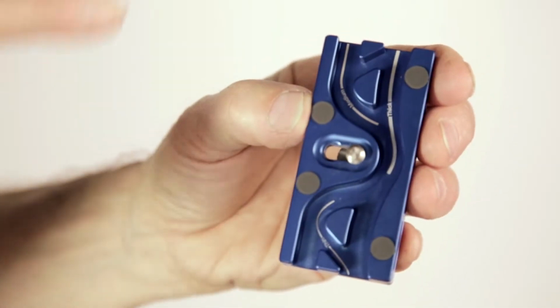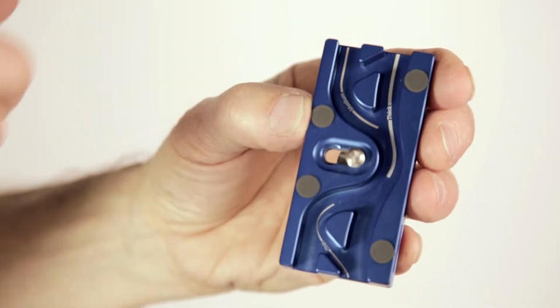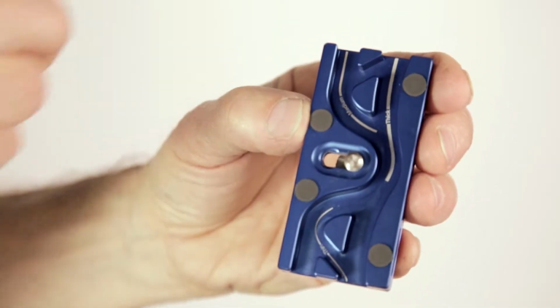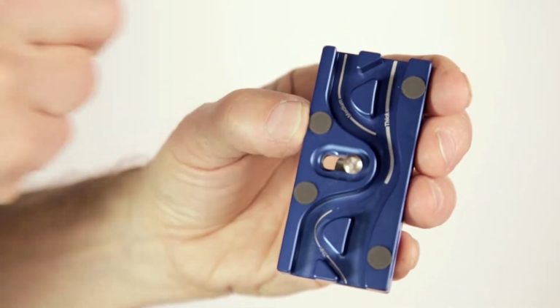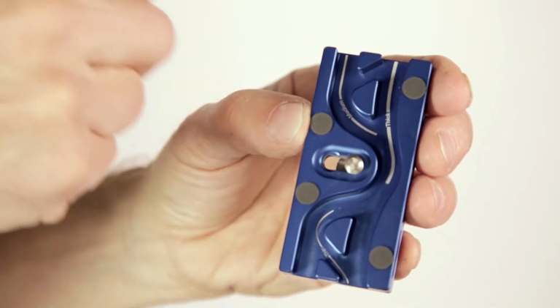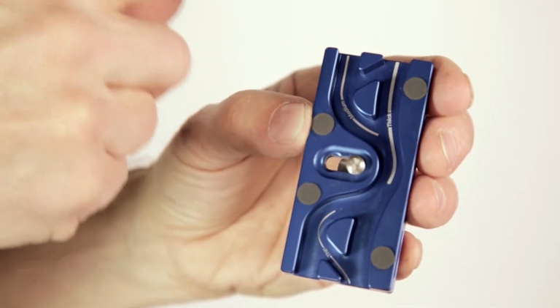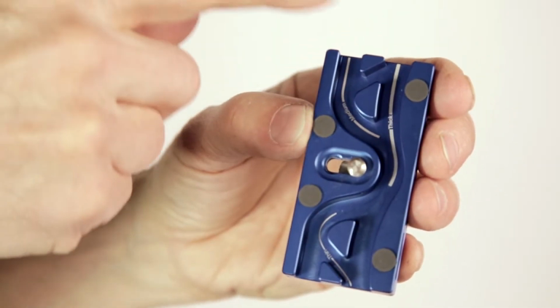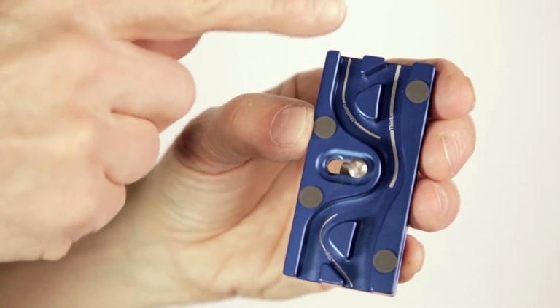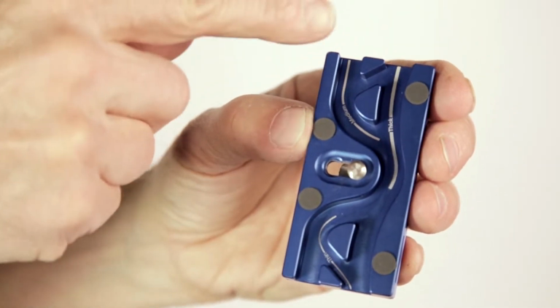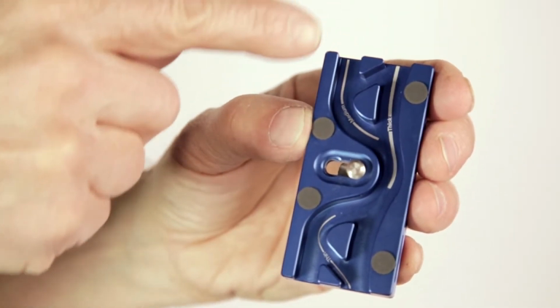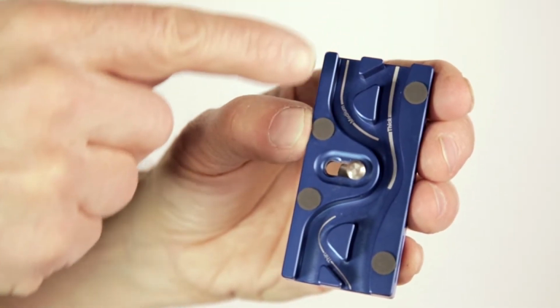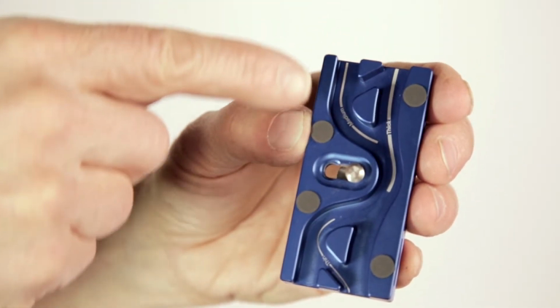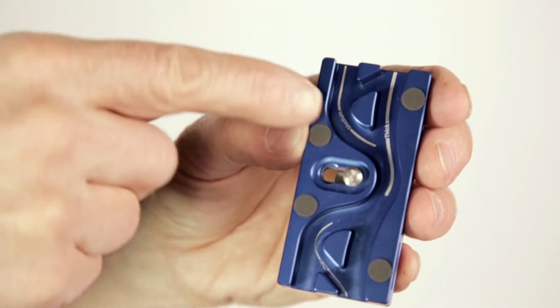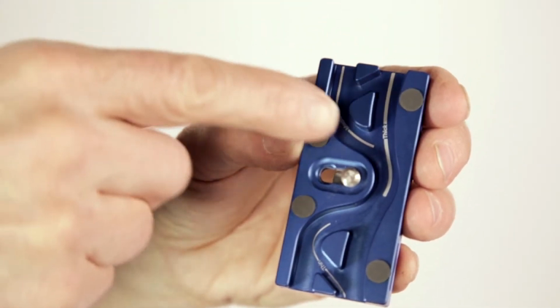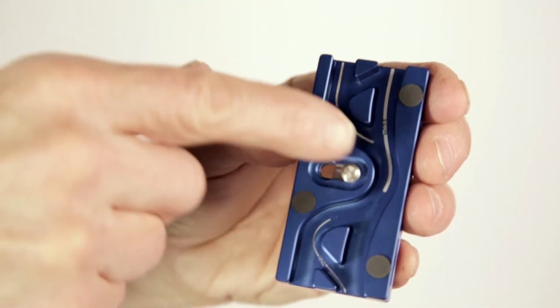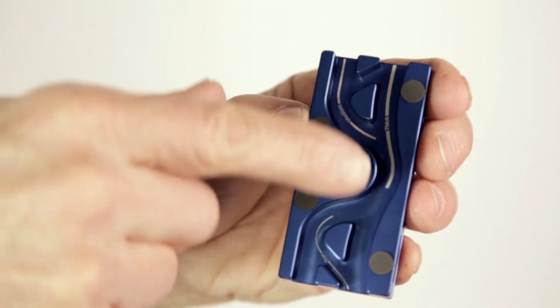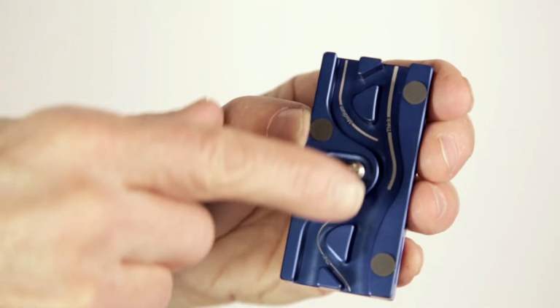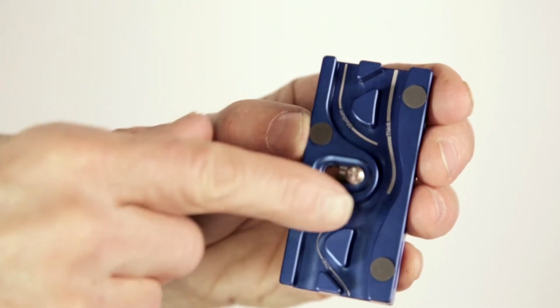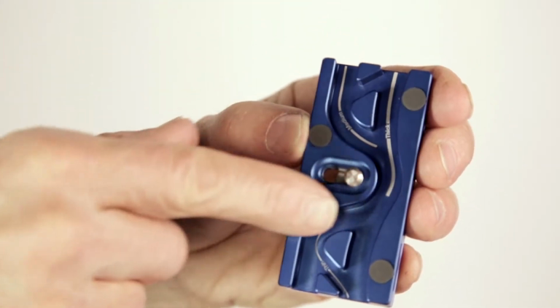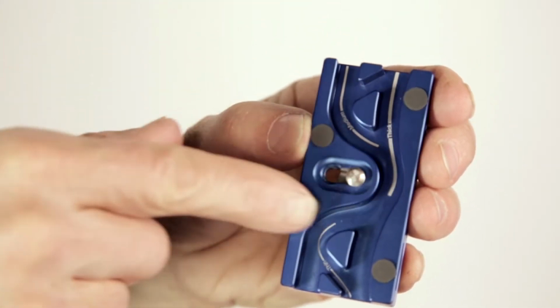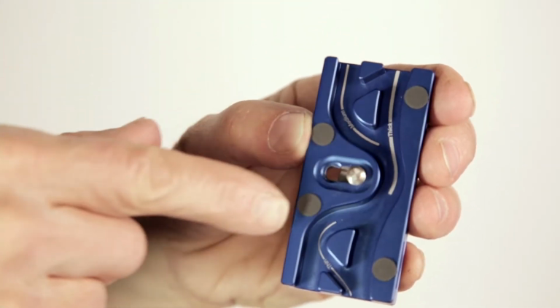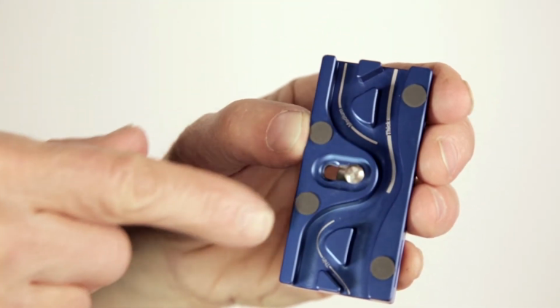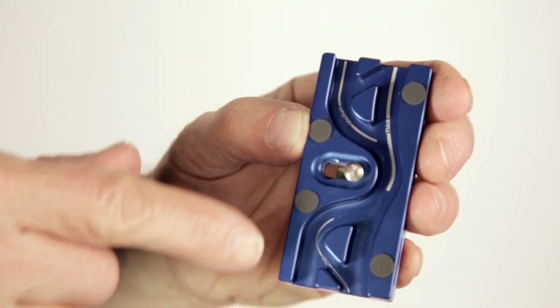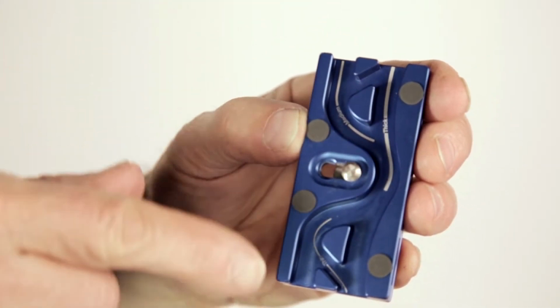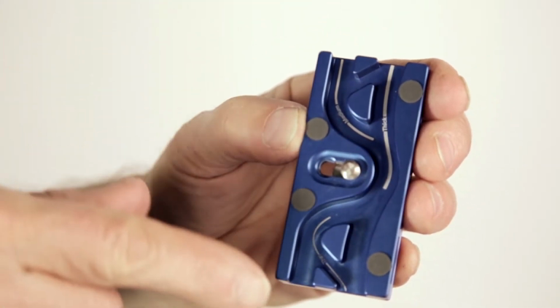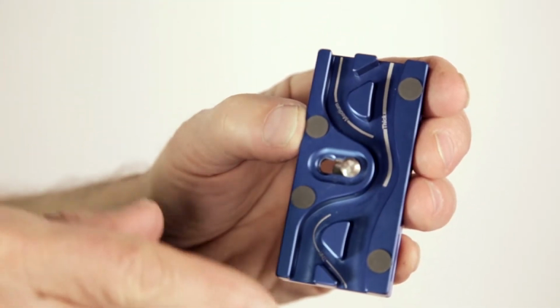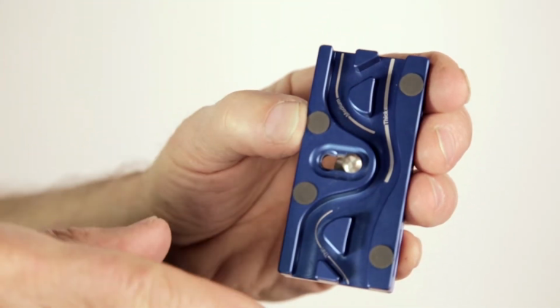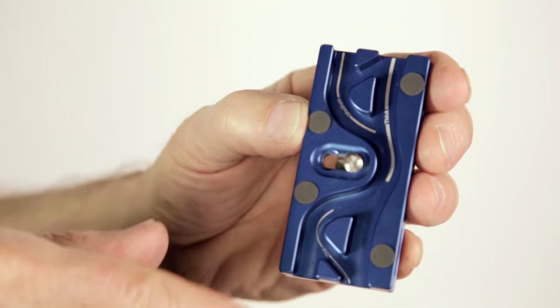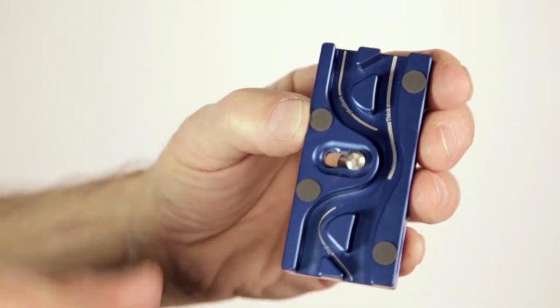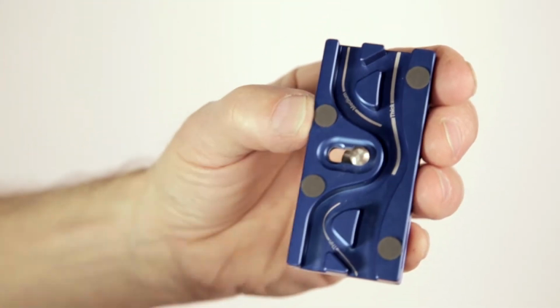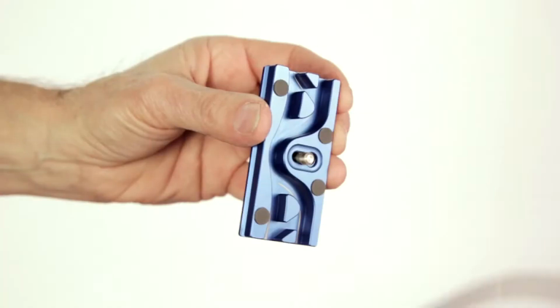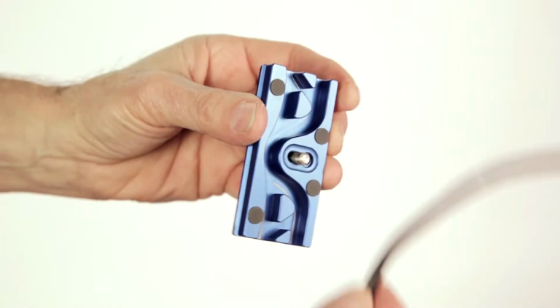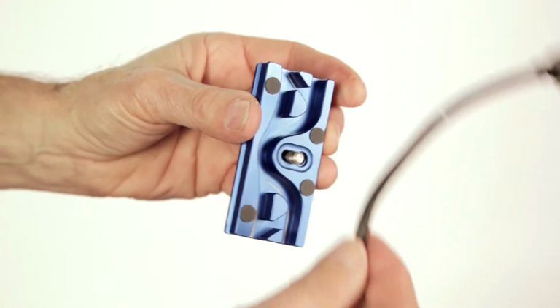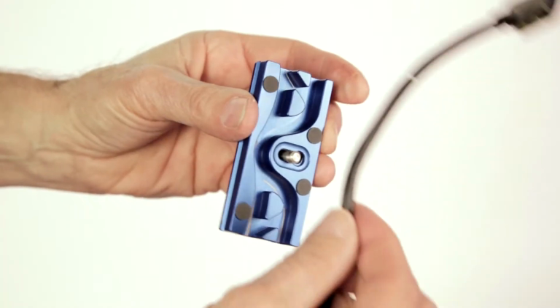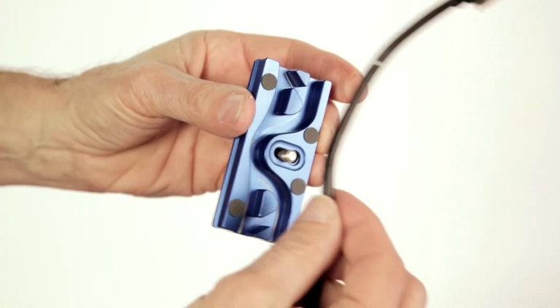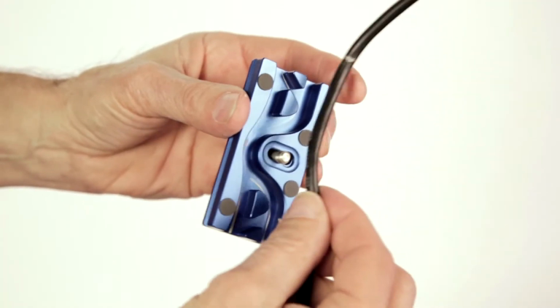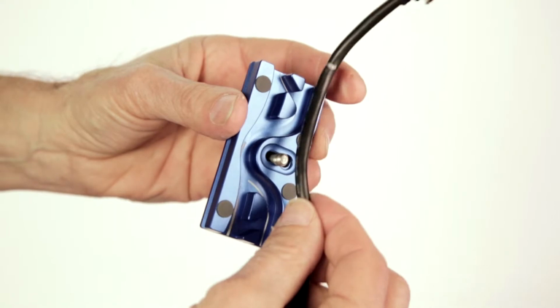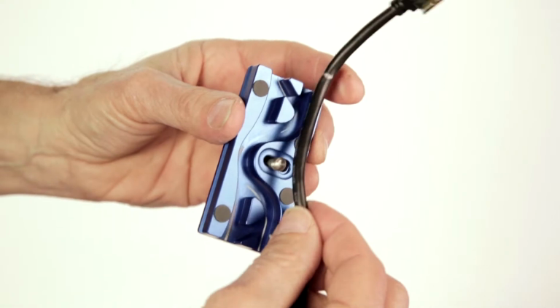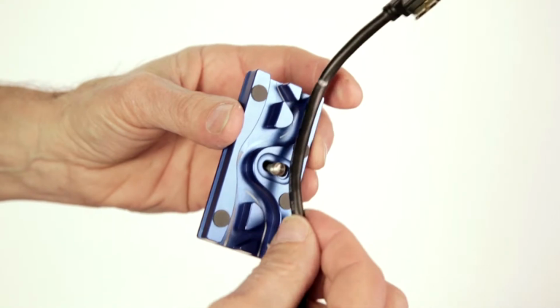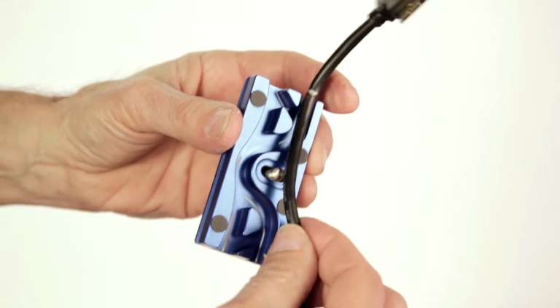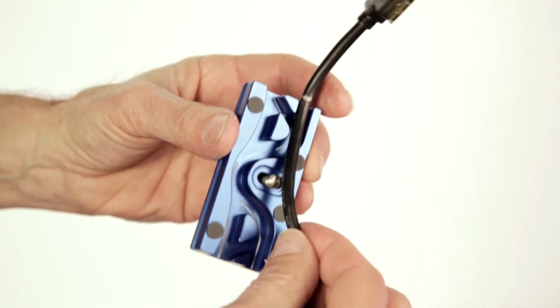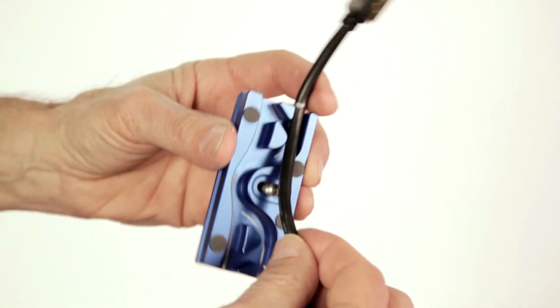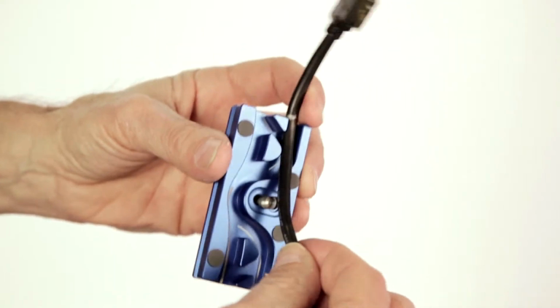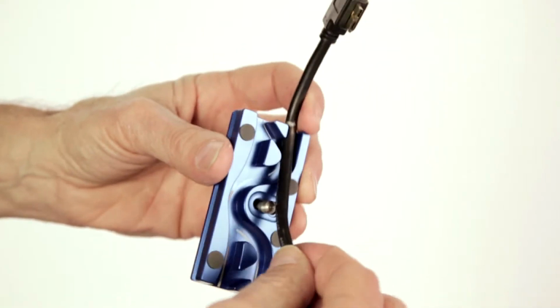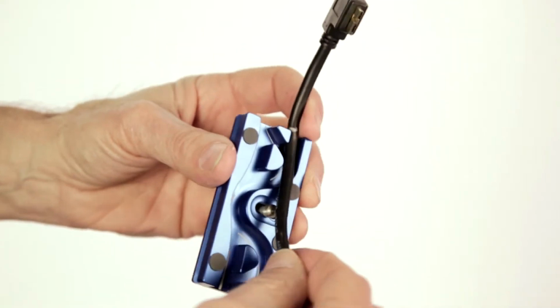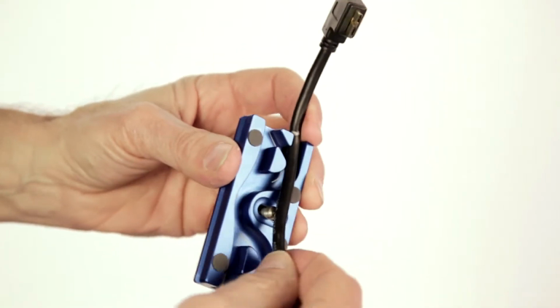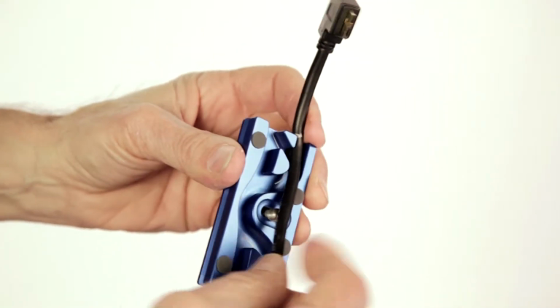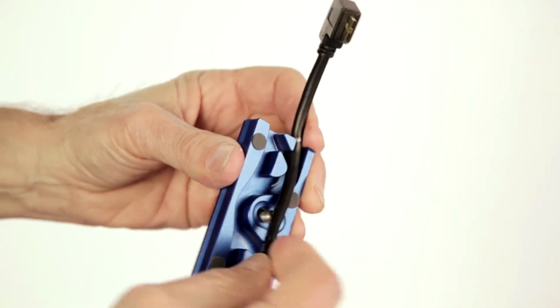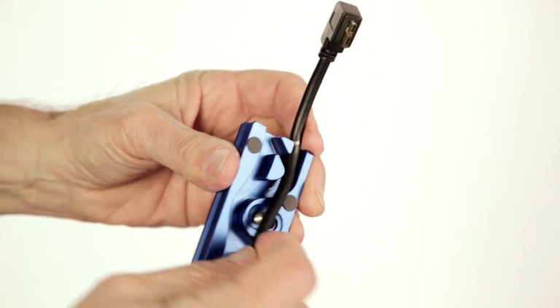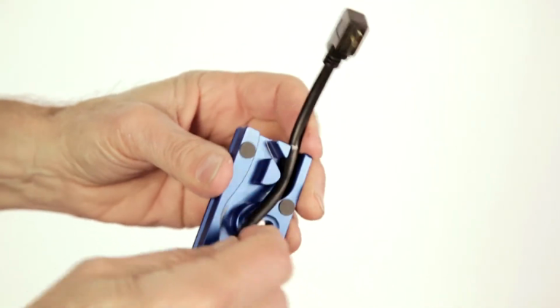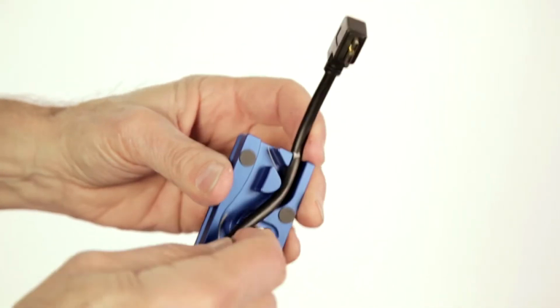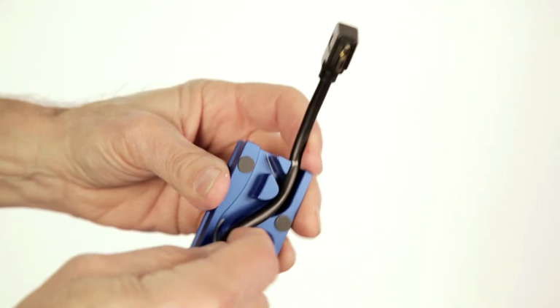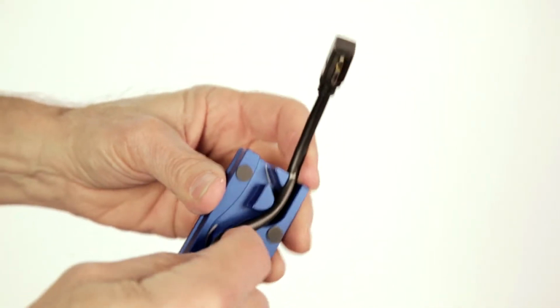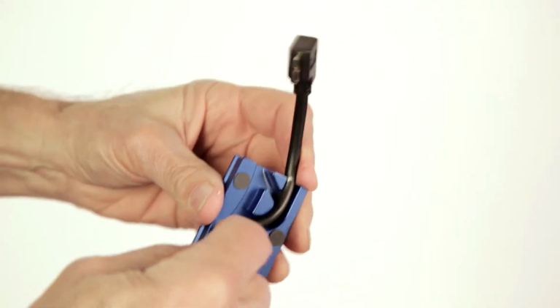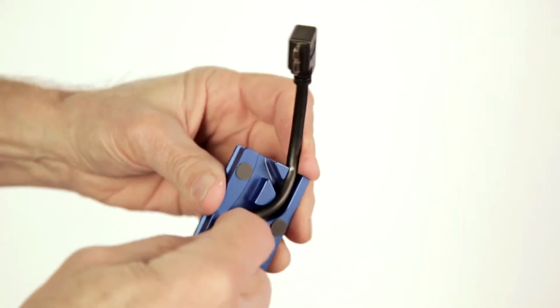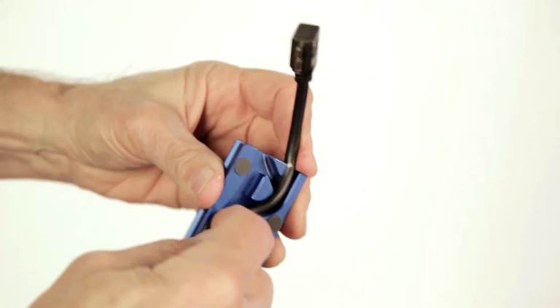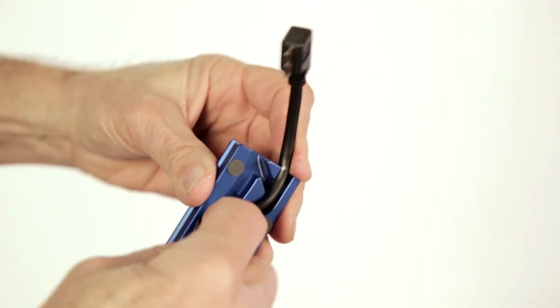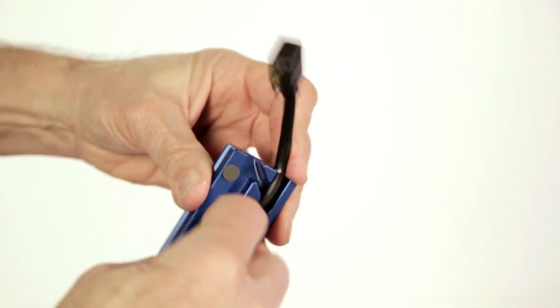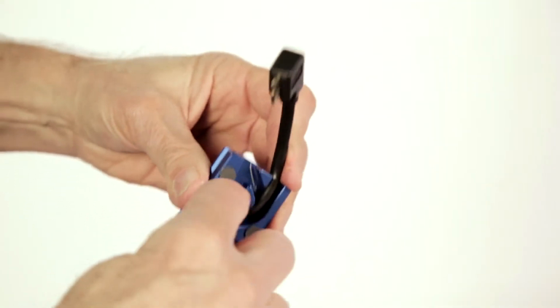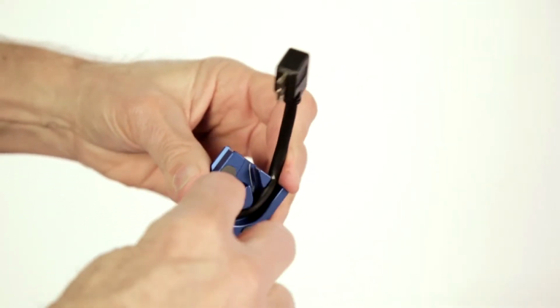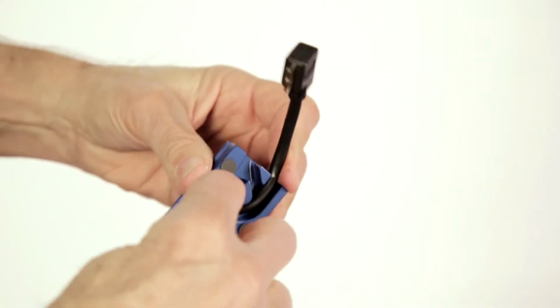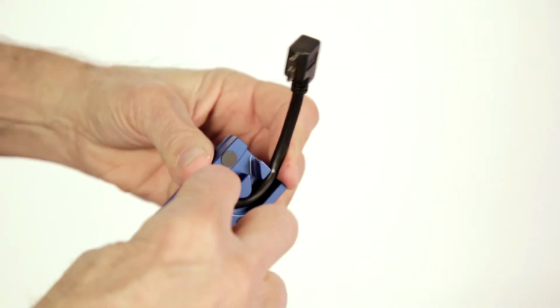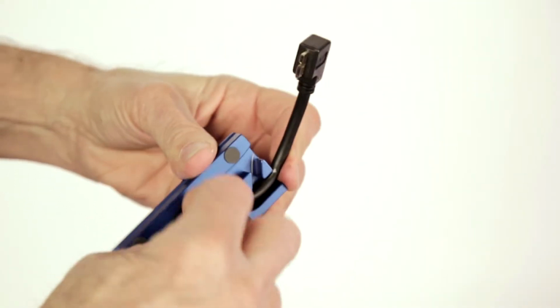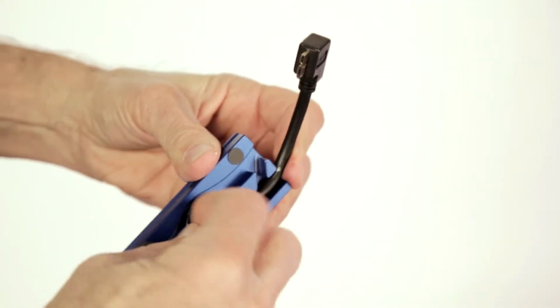Route the cable through the S-shaped groove of the tether block, allowing up to an additional quarter inch of slack.